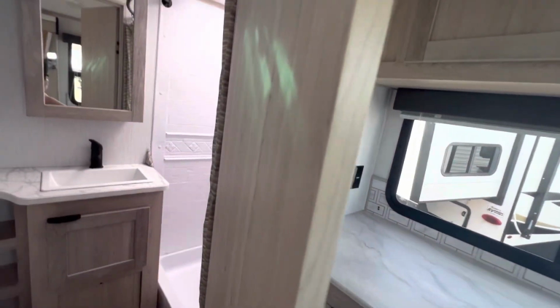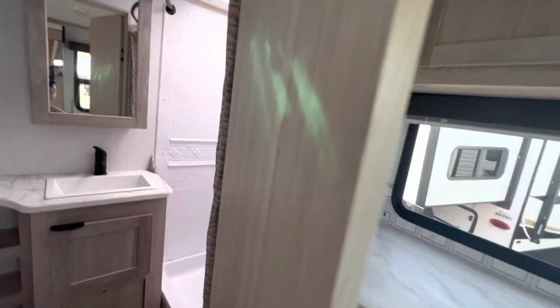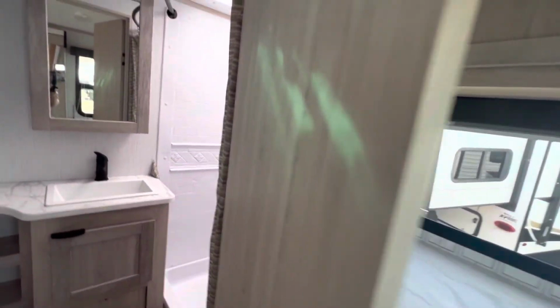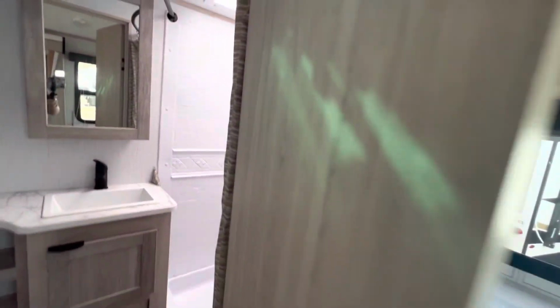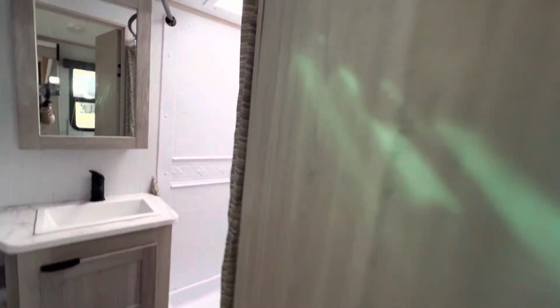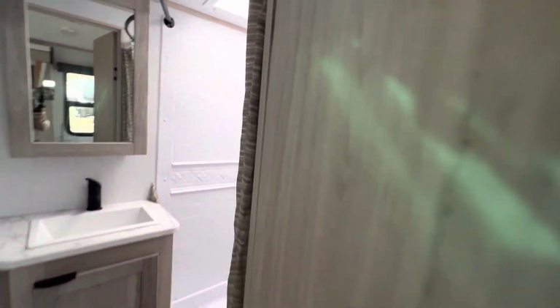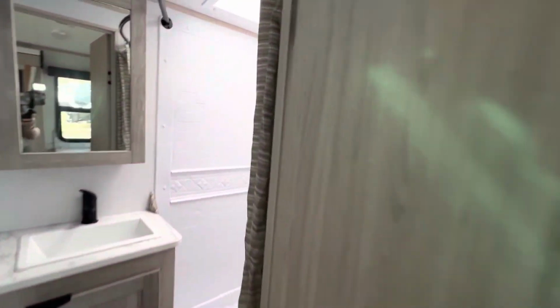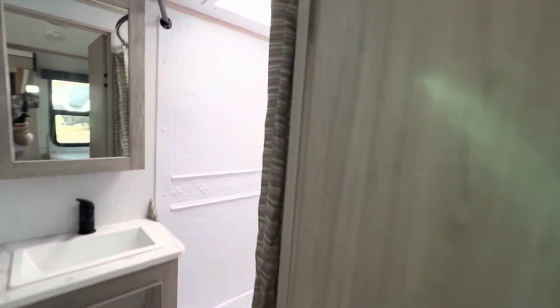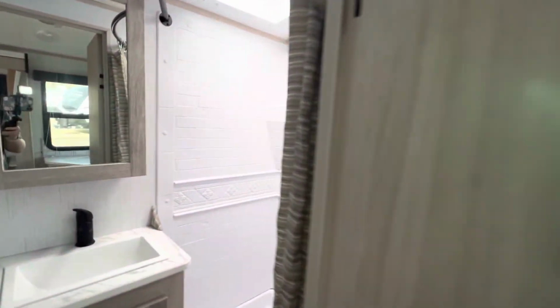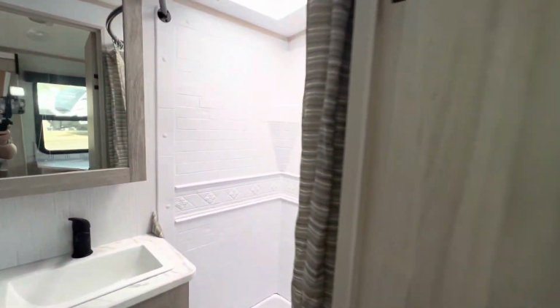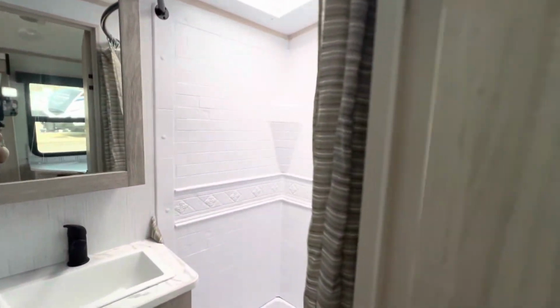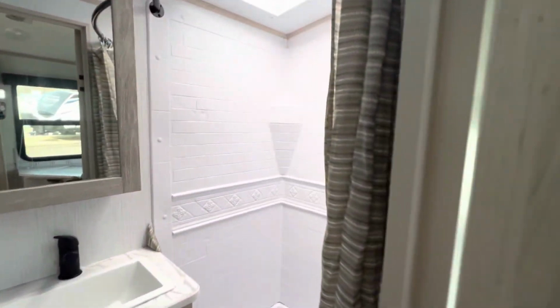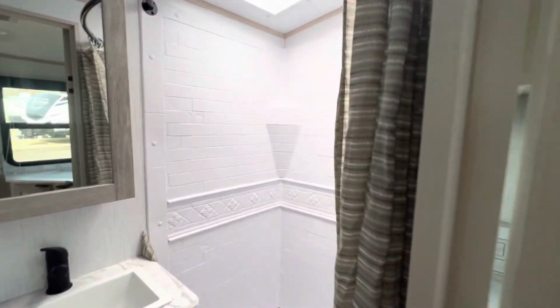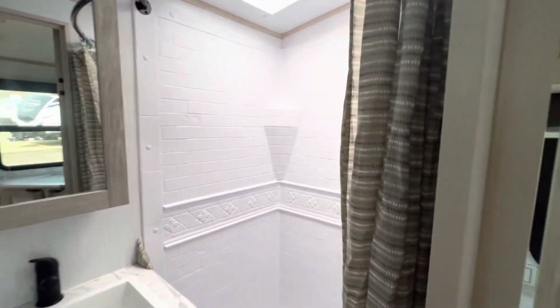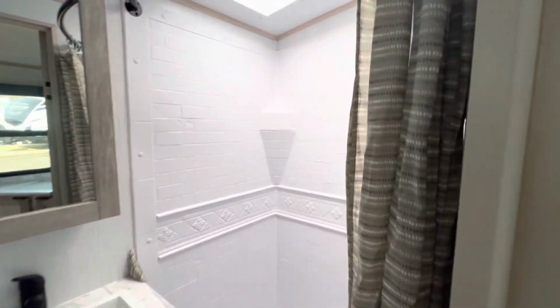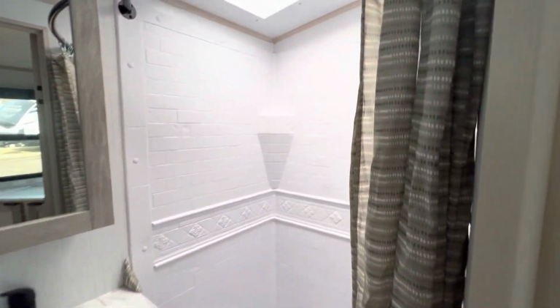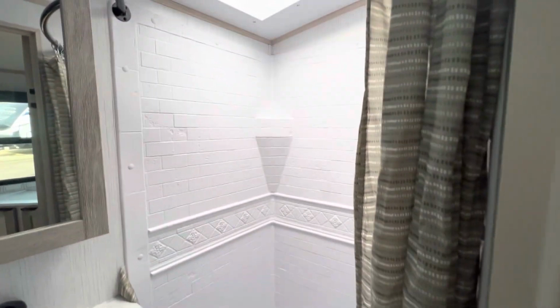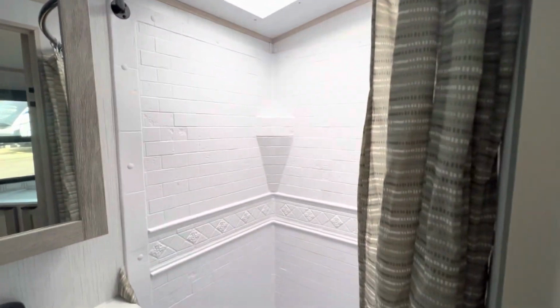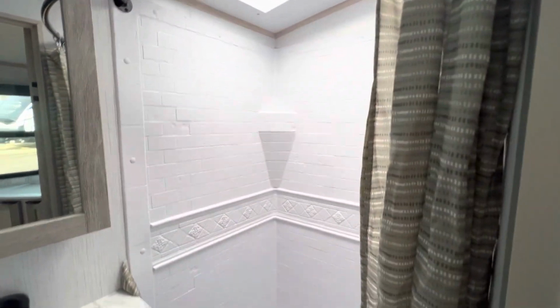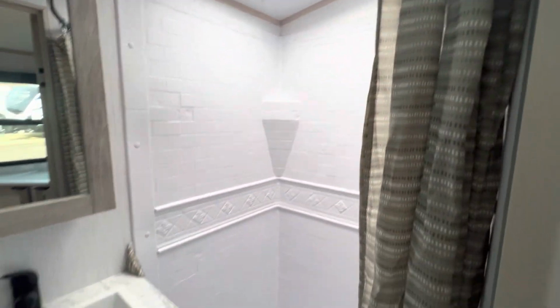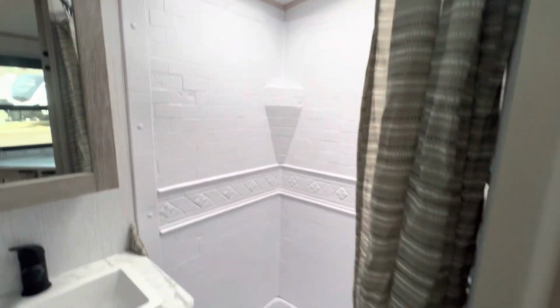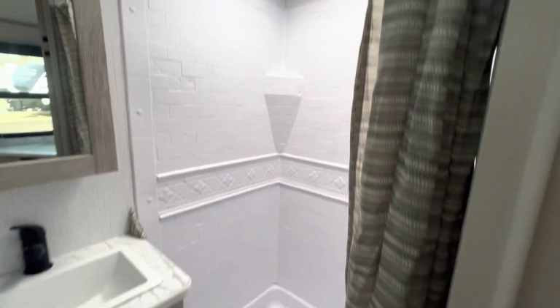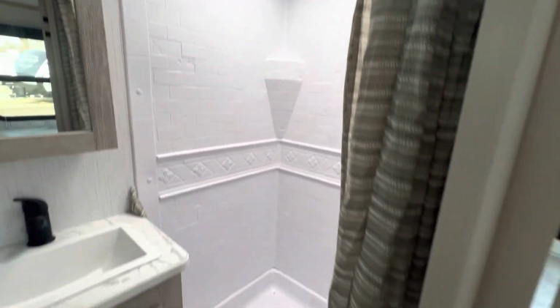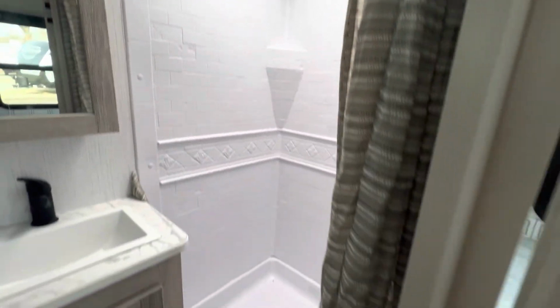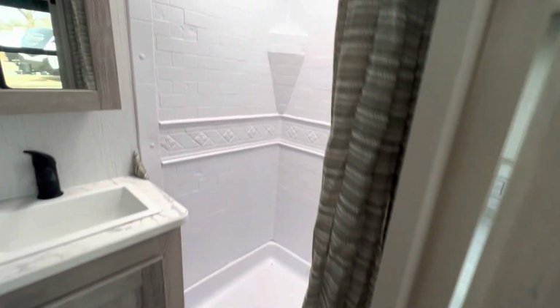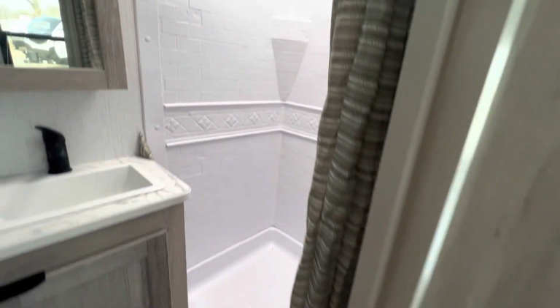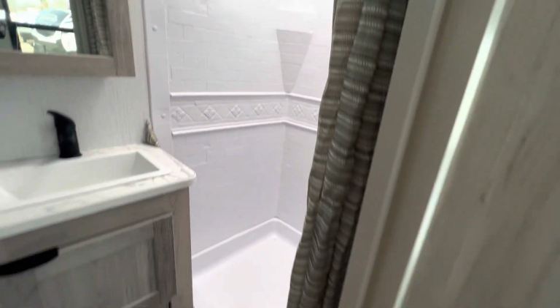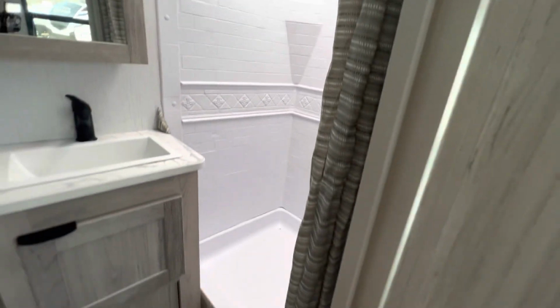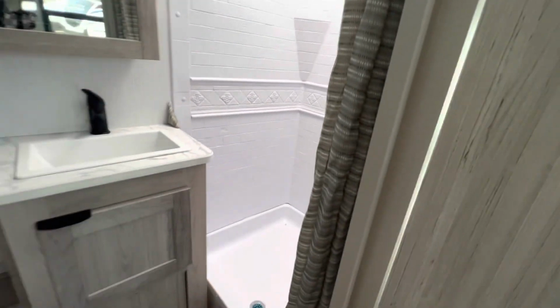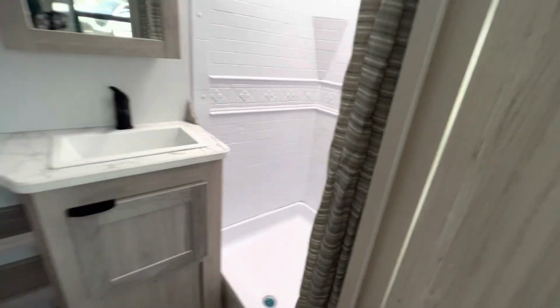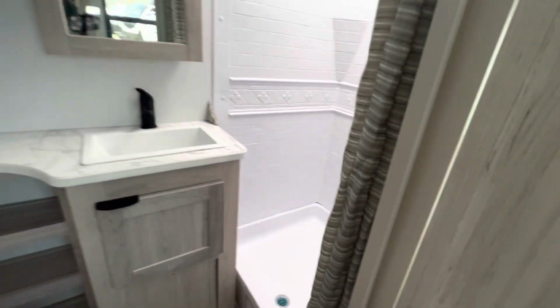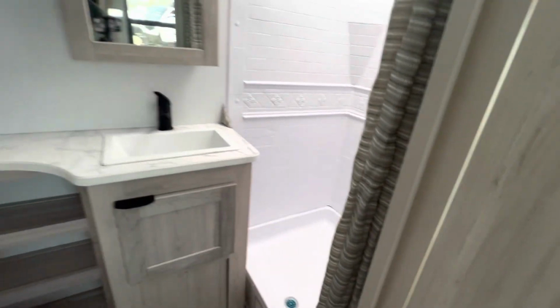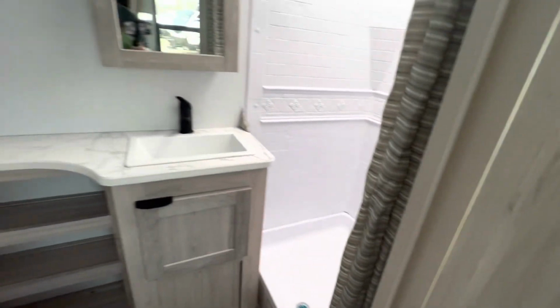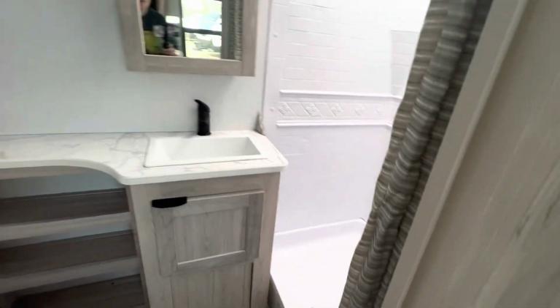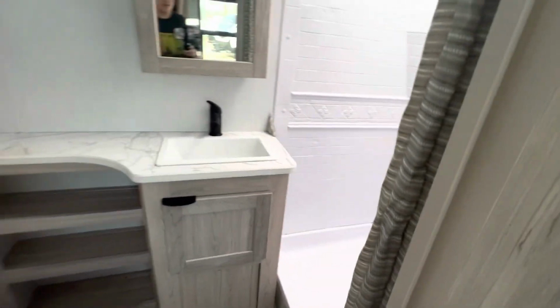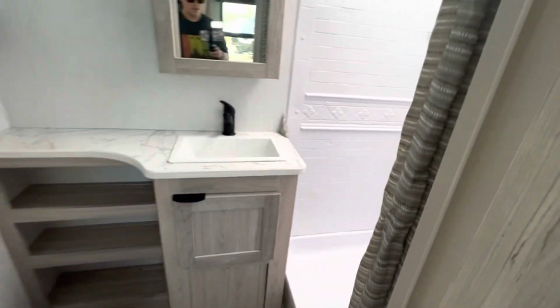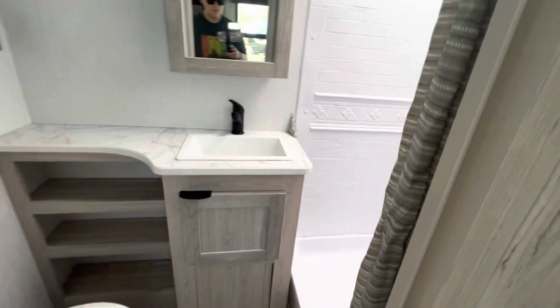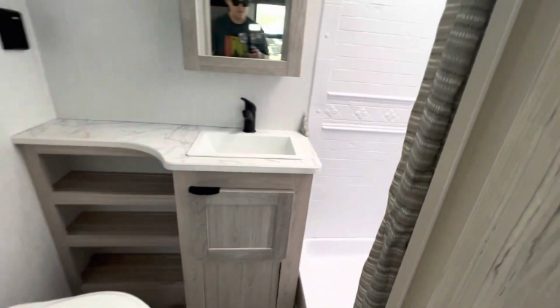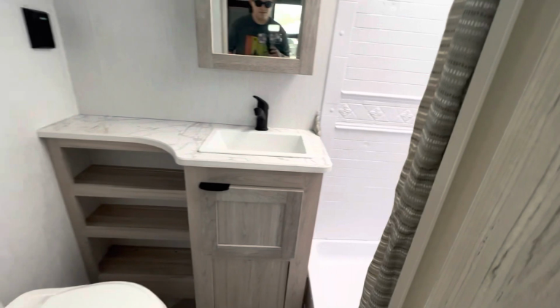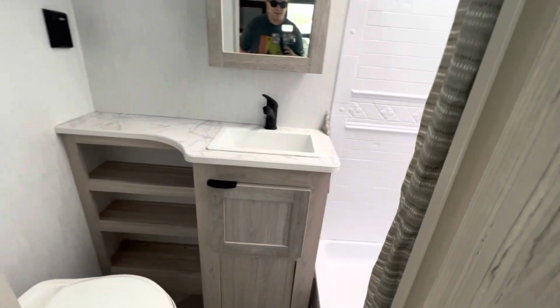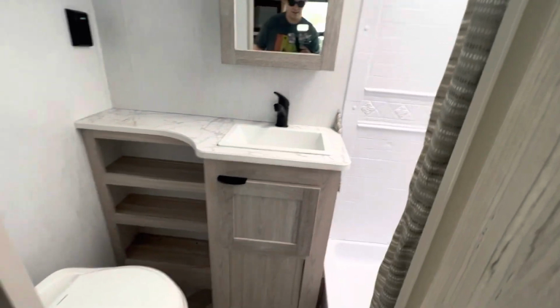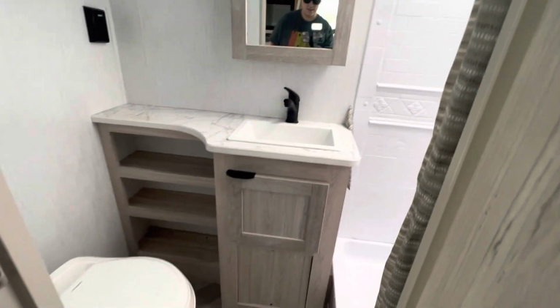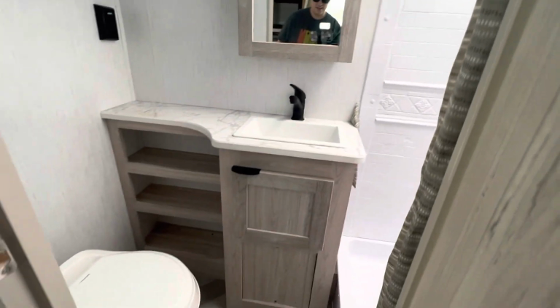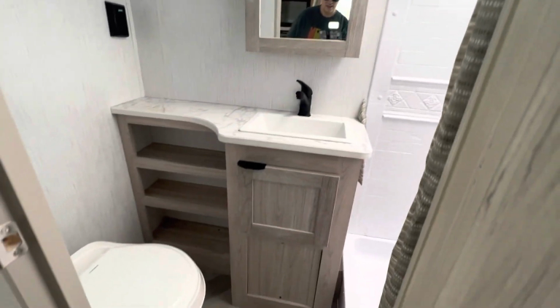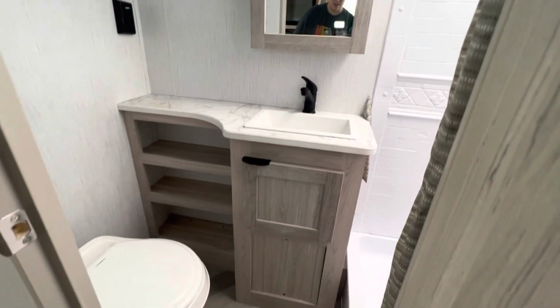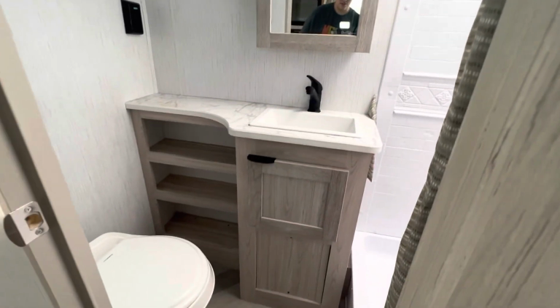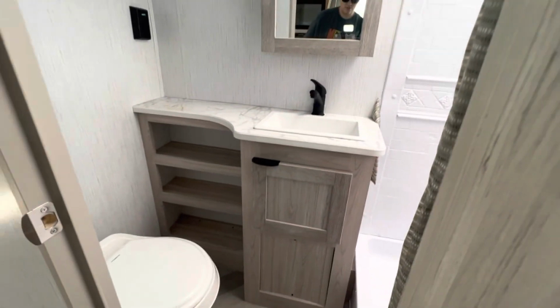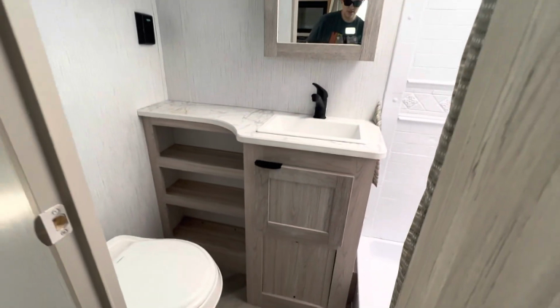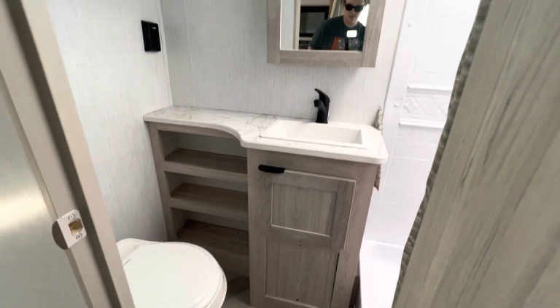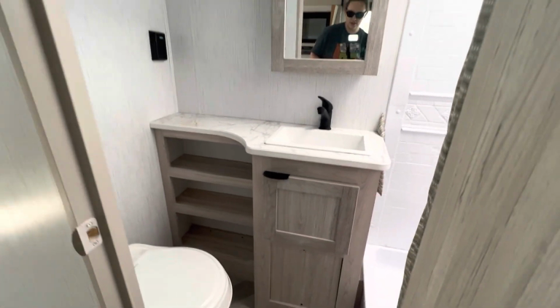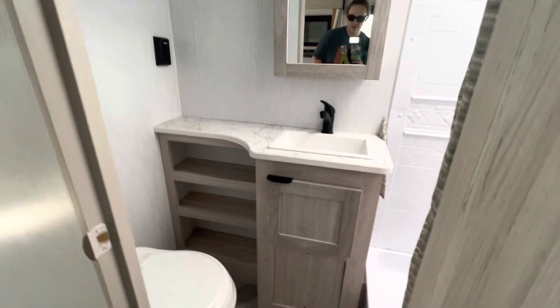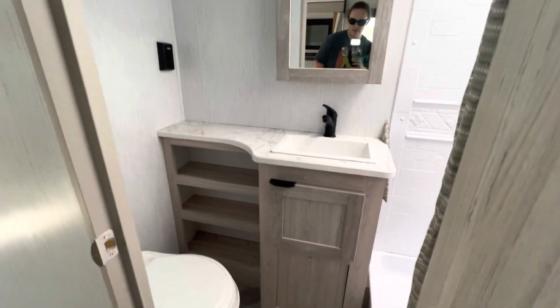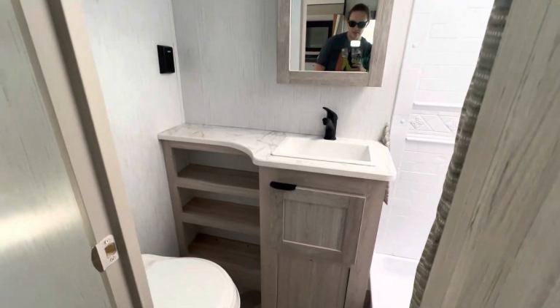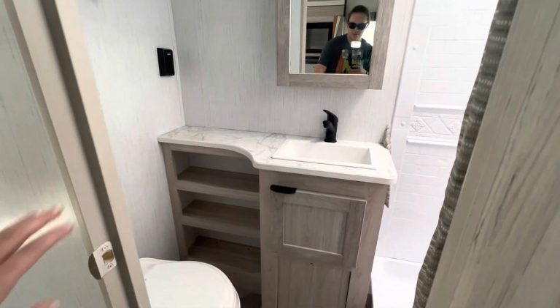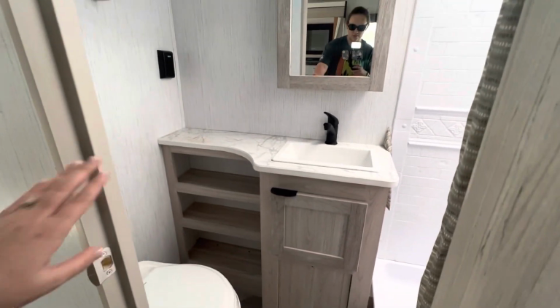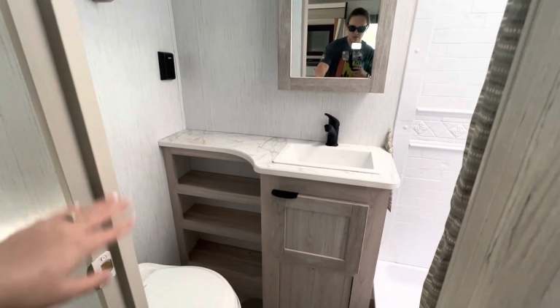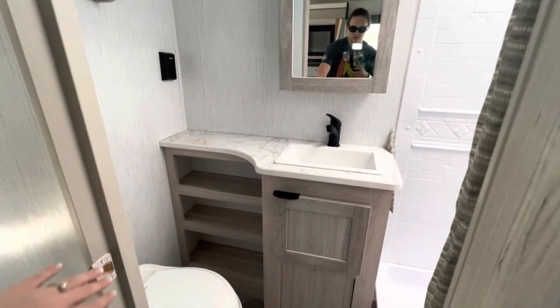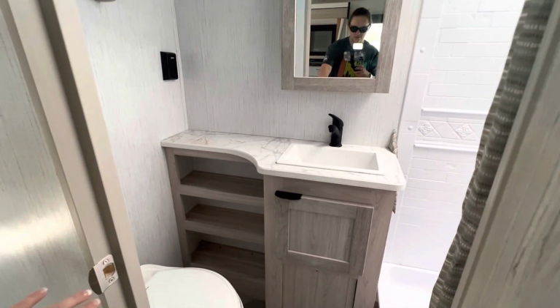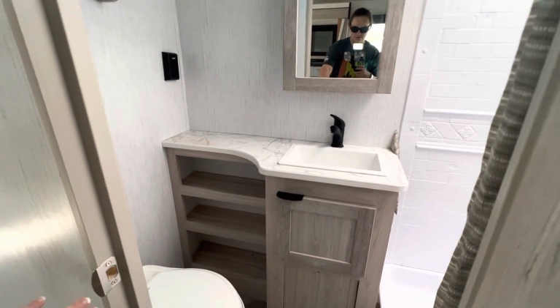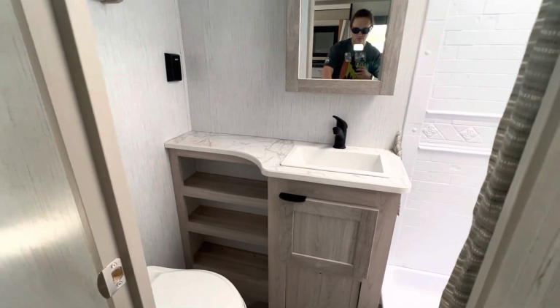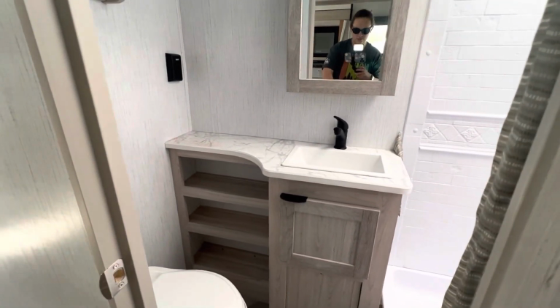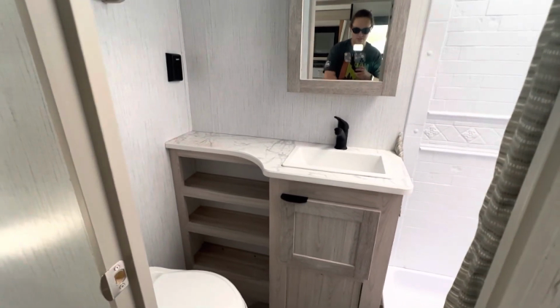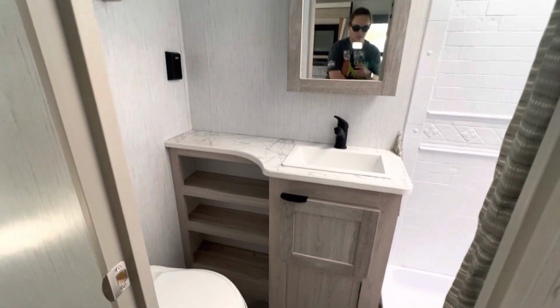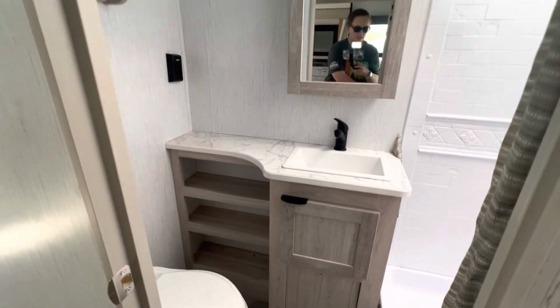Here is your bathroom. You've got your shower, vanity, and toilet area with lots of storage there.